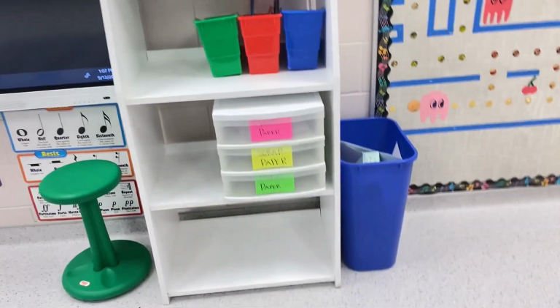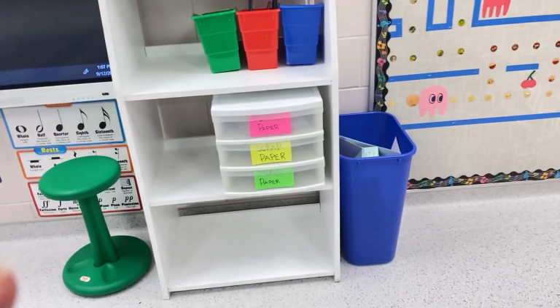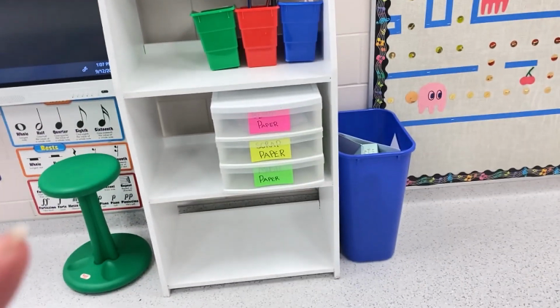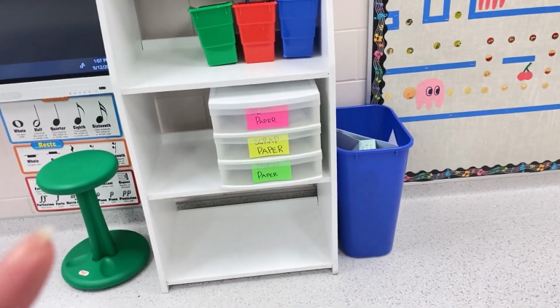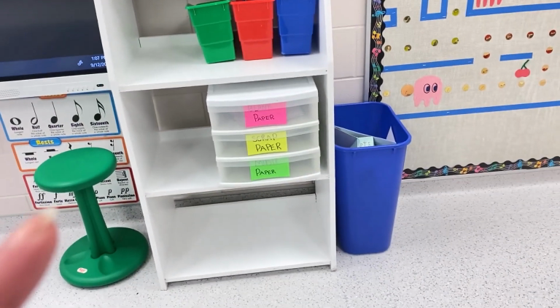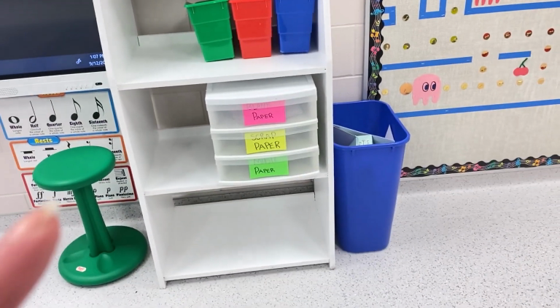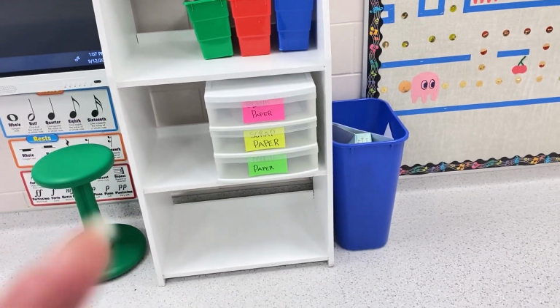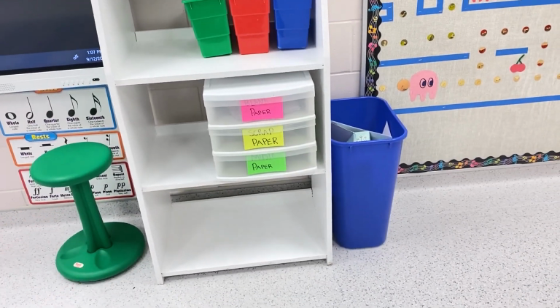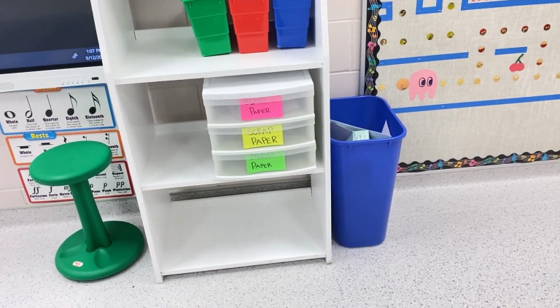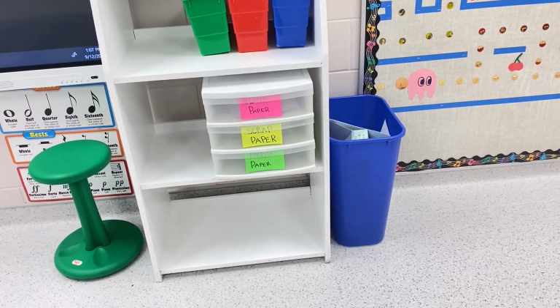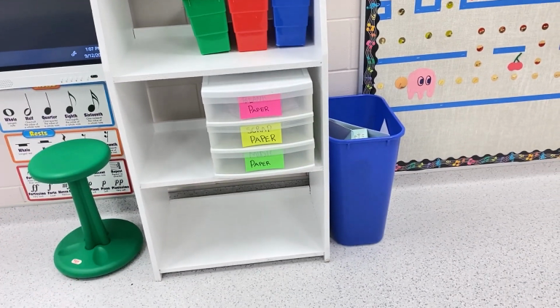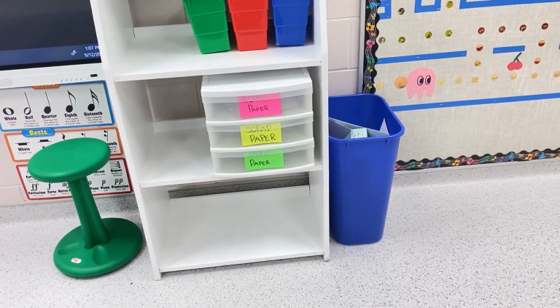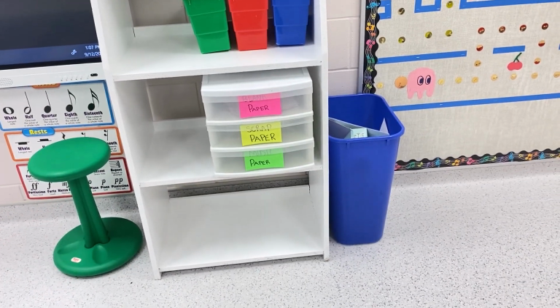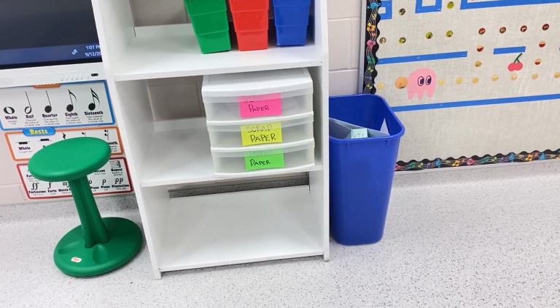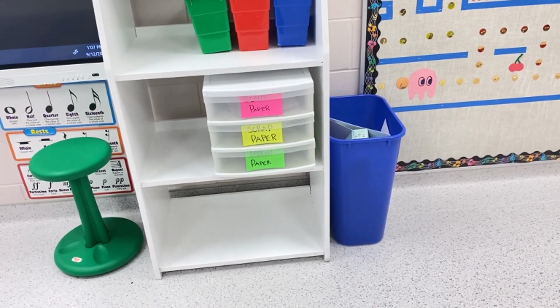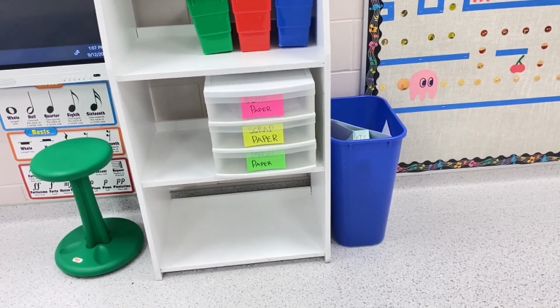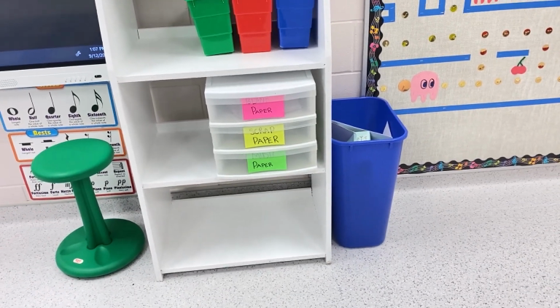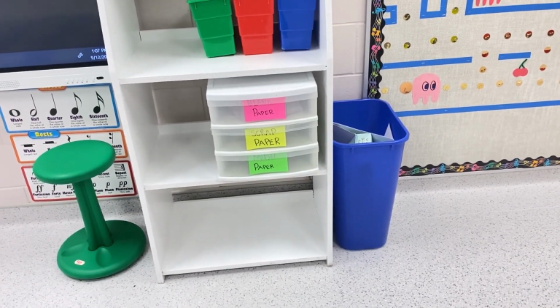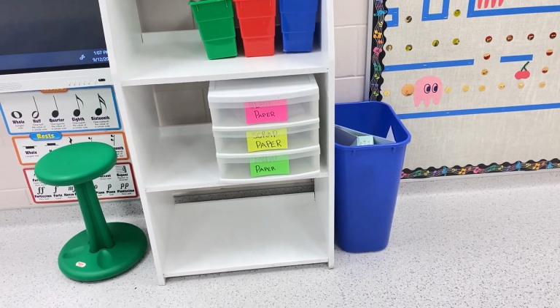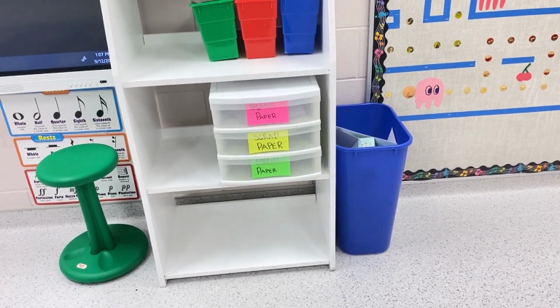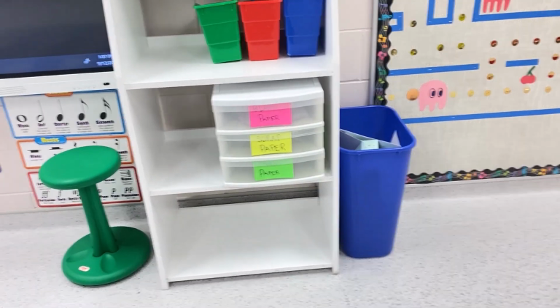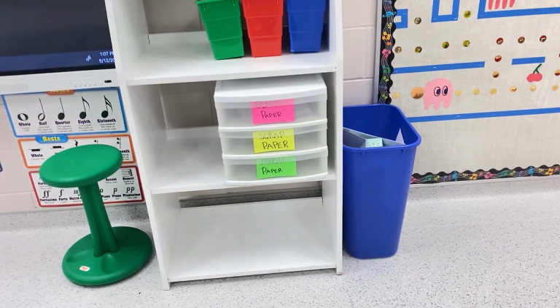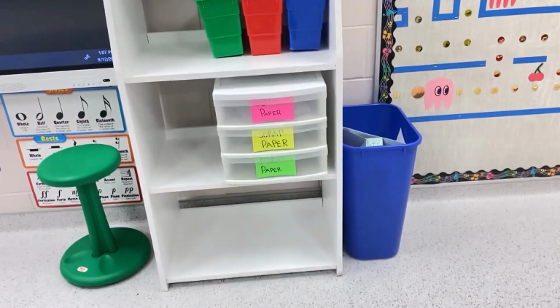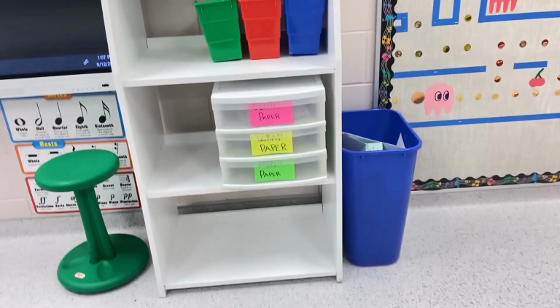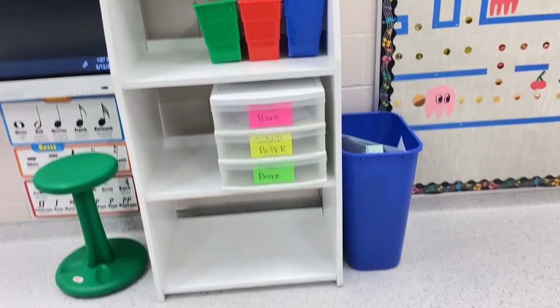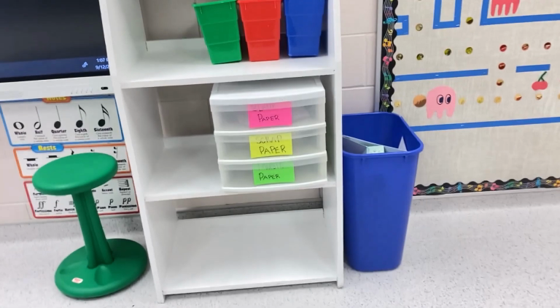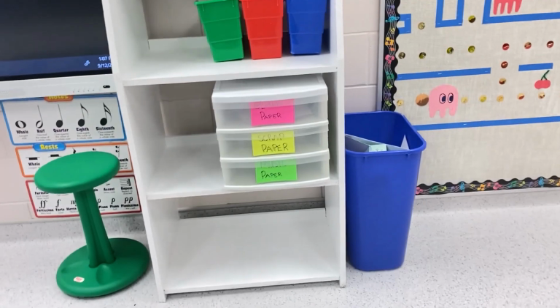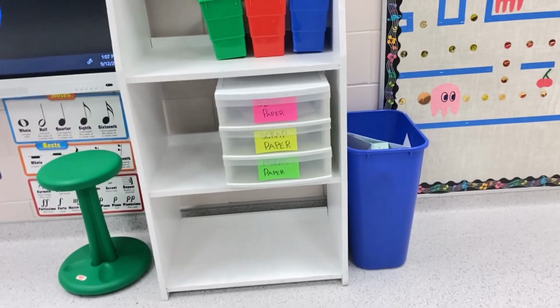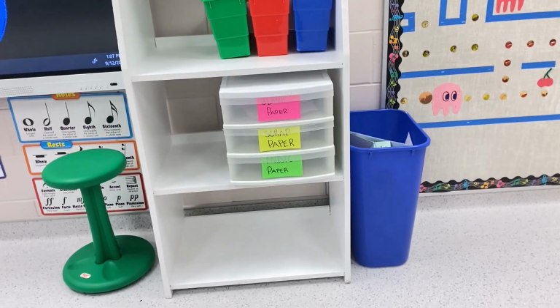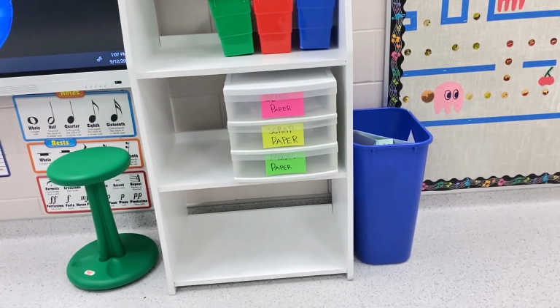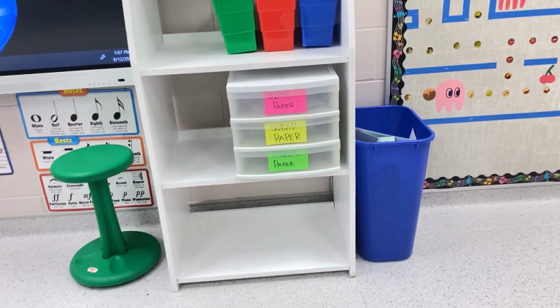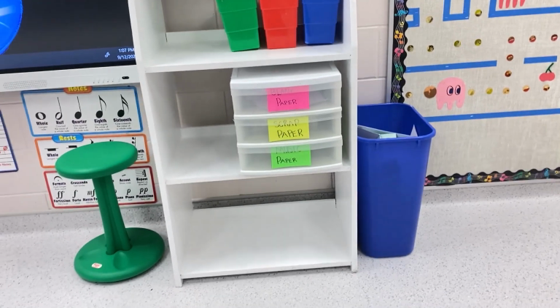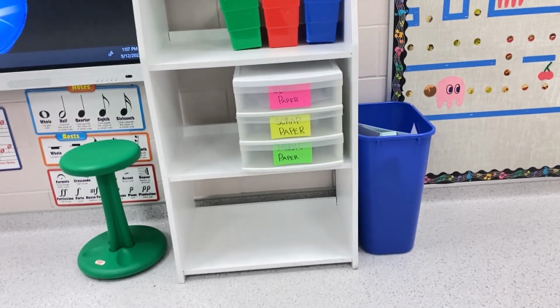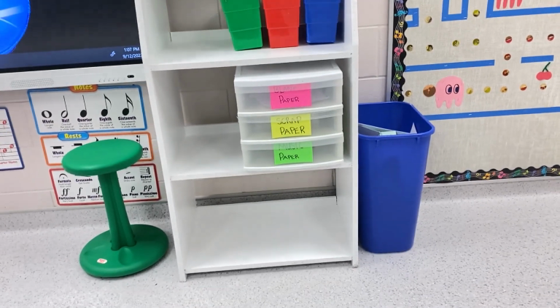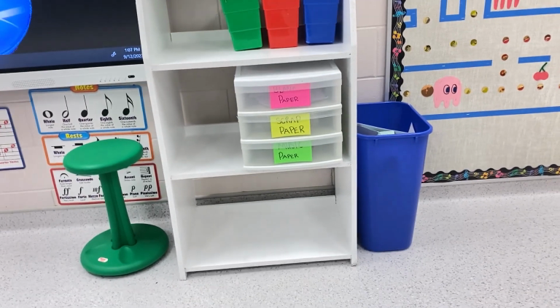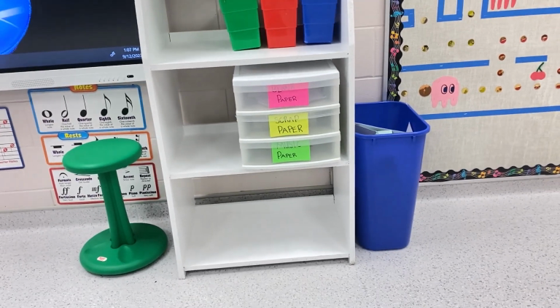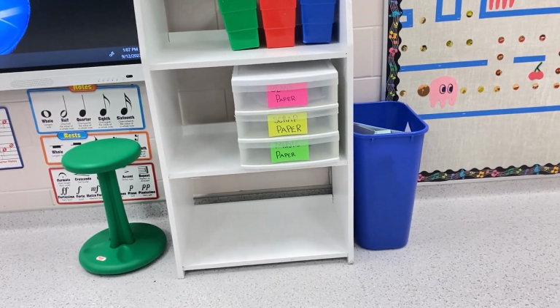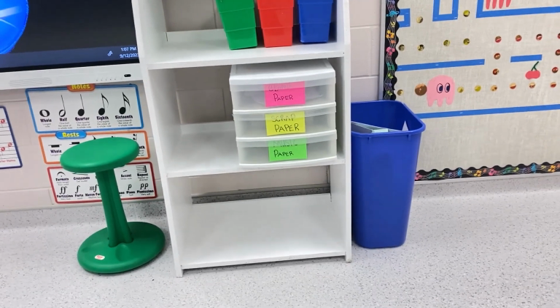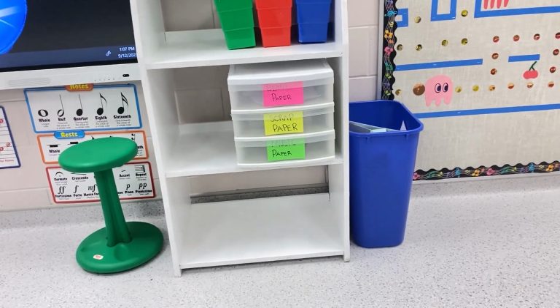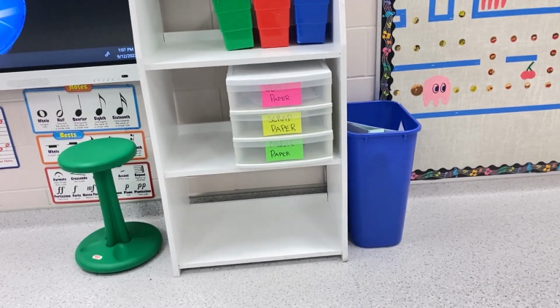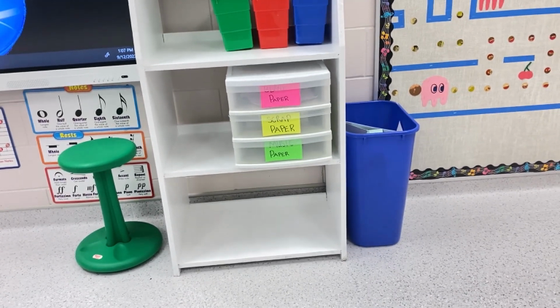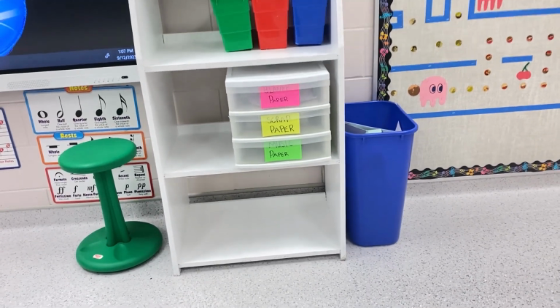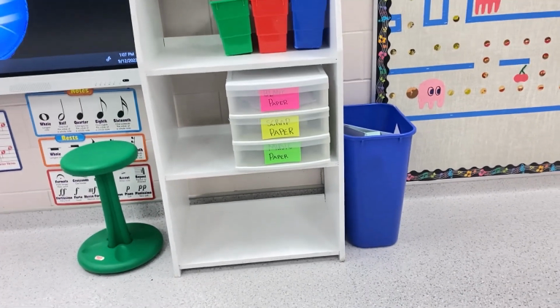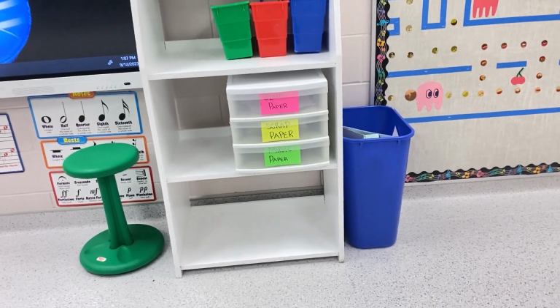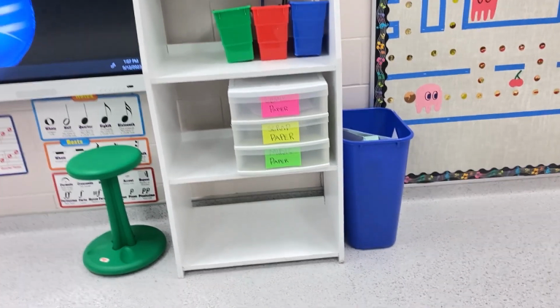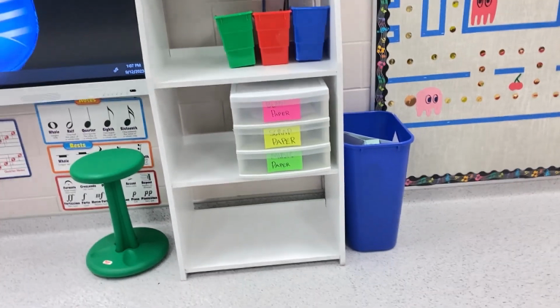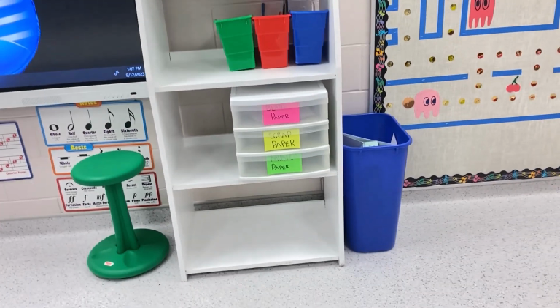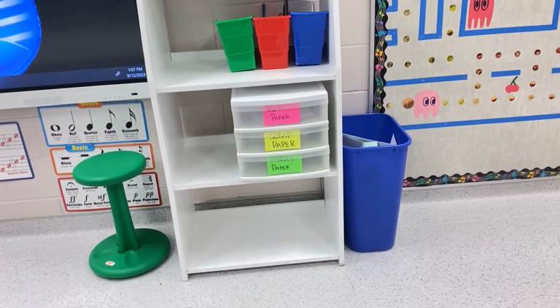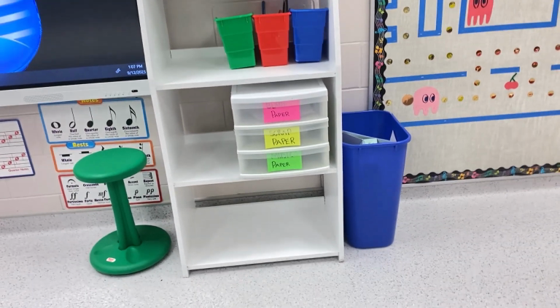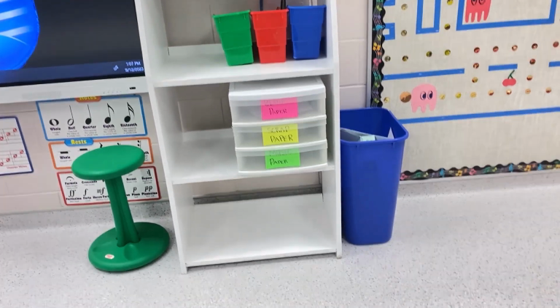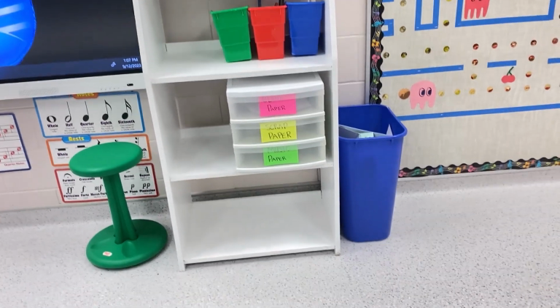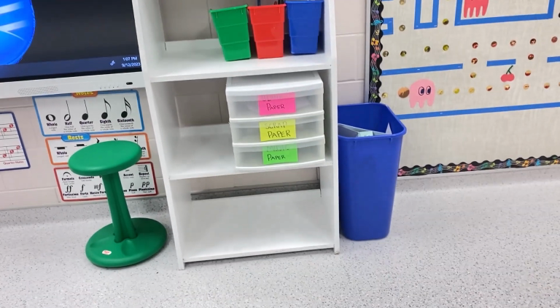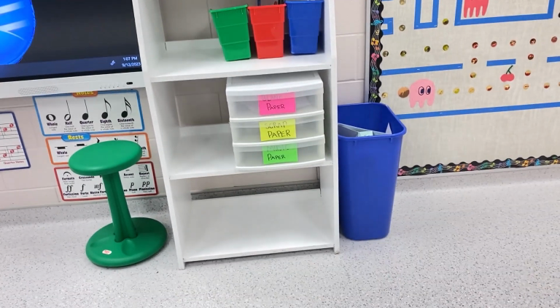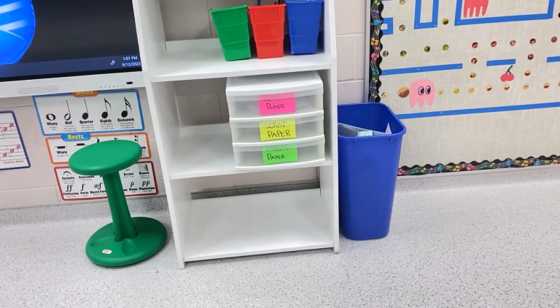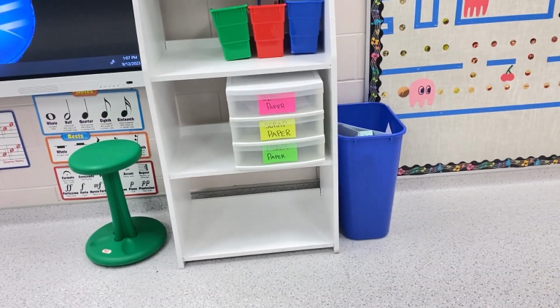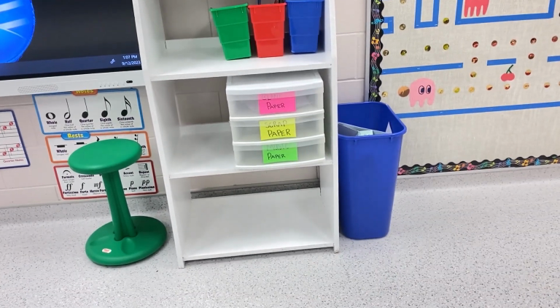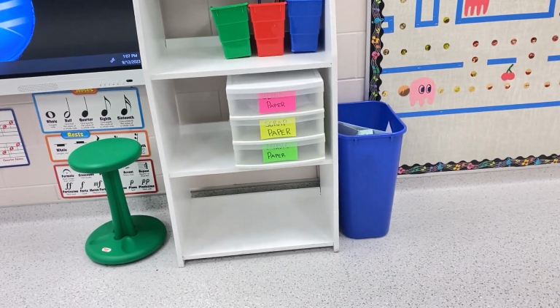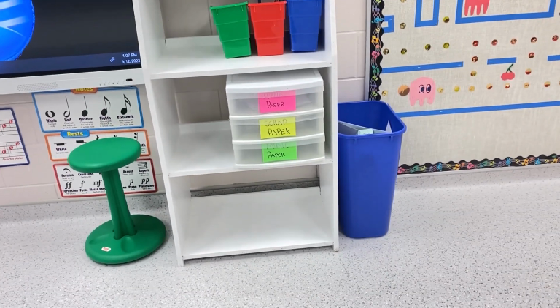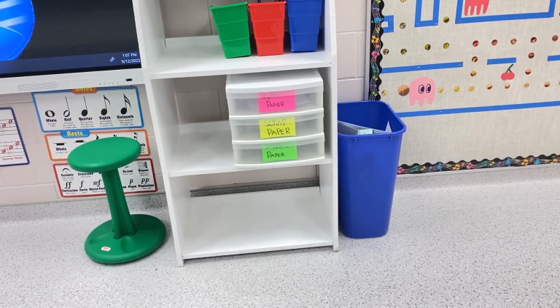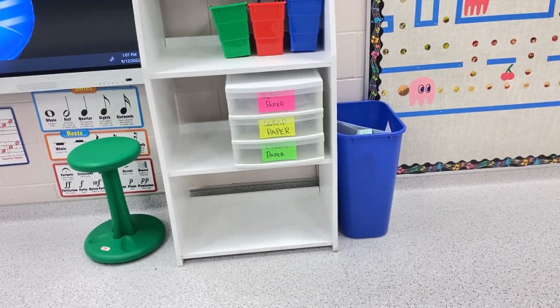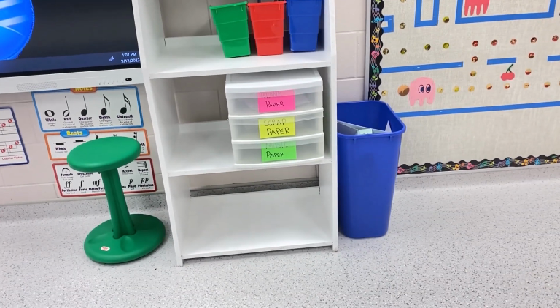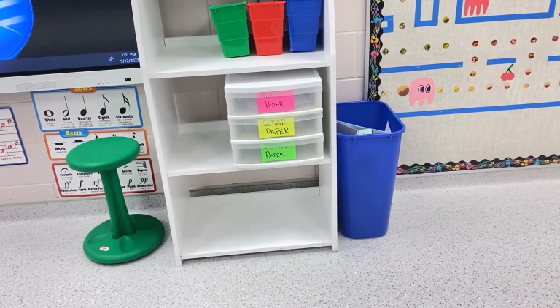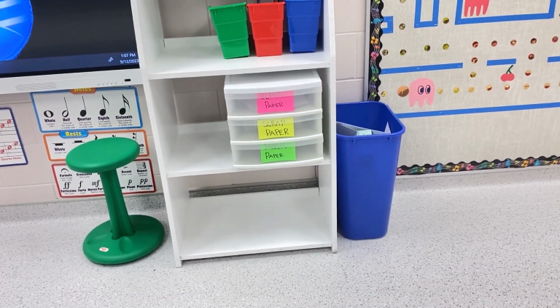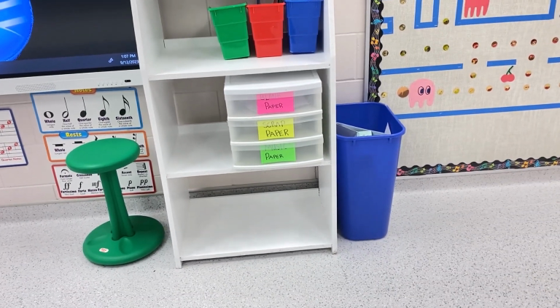Below we have a paper sorter: blank paper, scrap paper, and music paper. I keep staff paper in the bottom — it is awesome for centers and they can compose and do things like that.